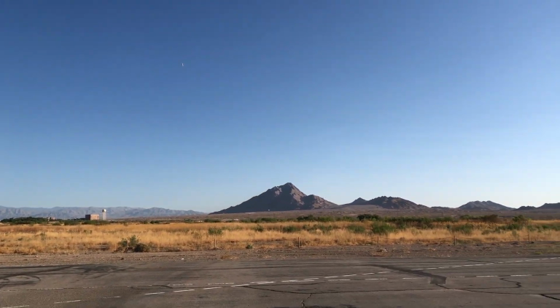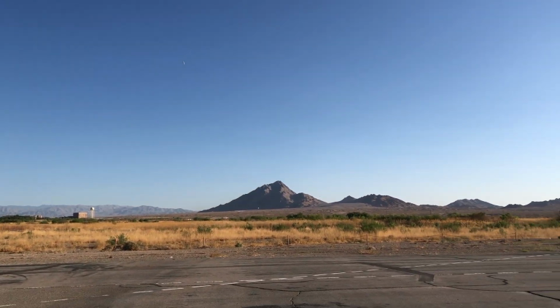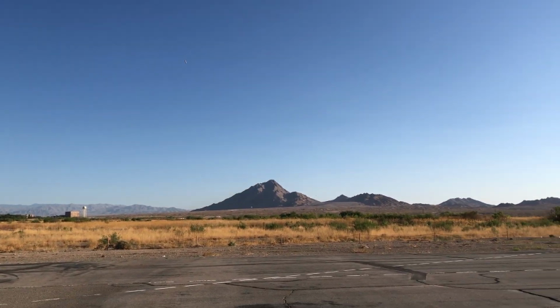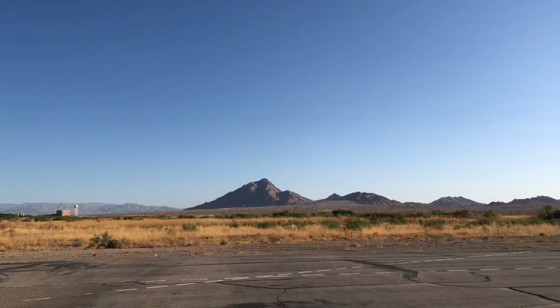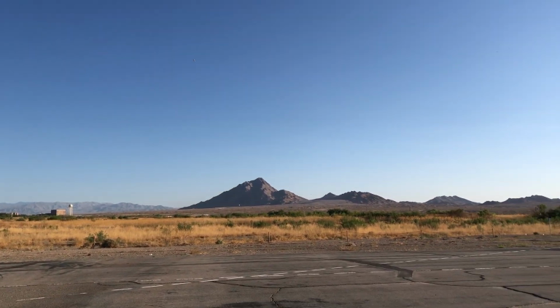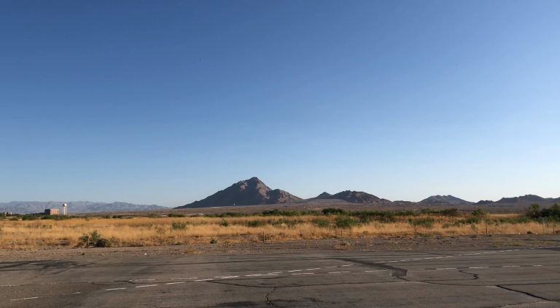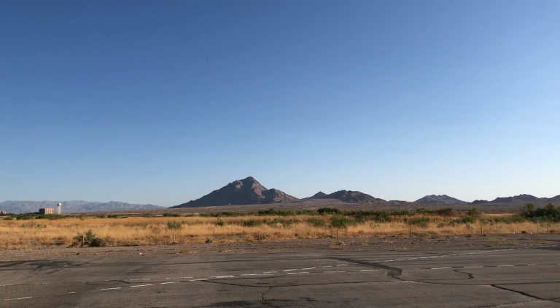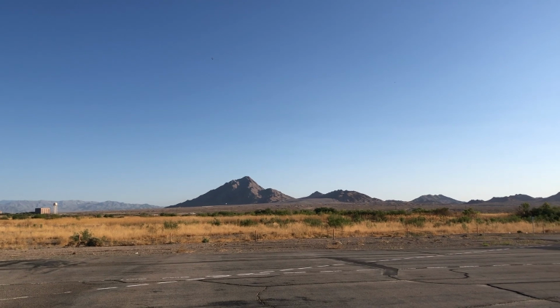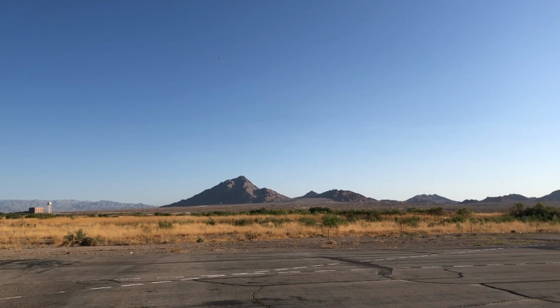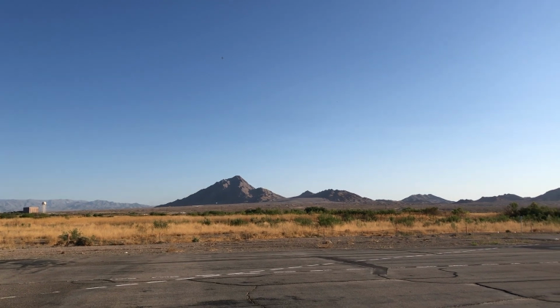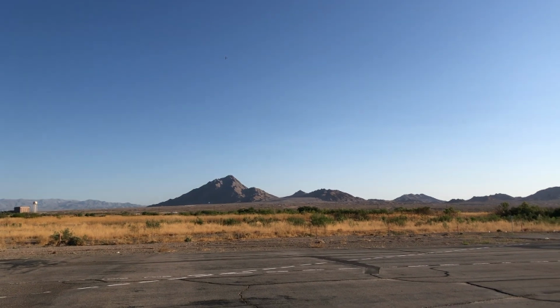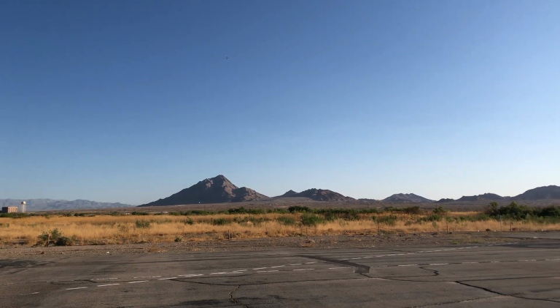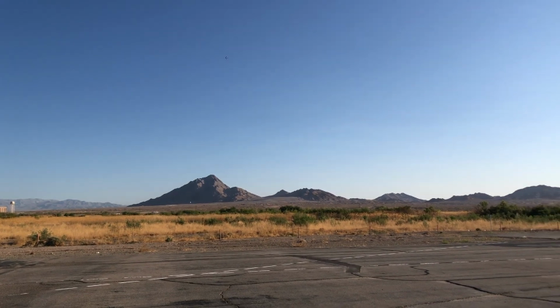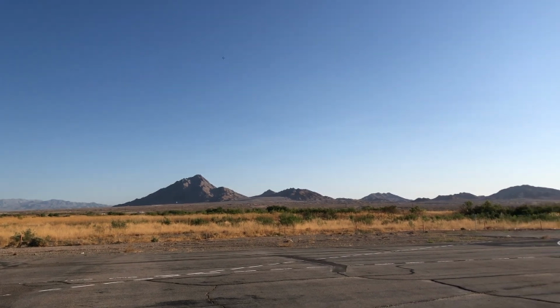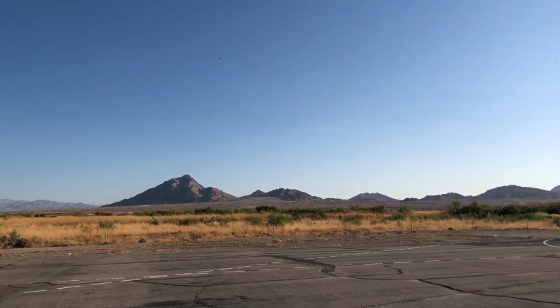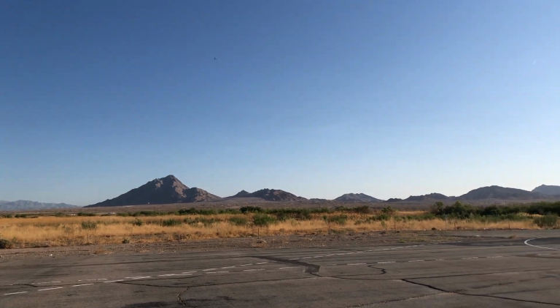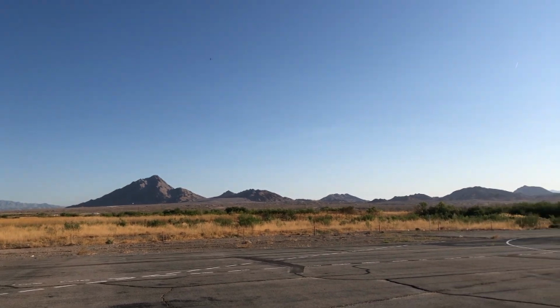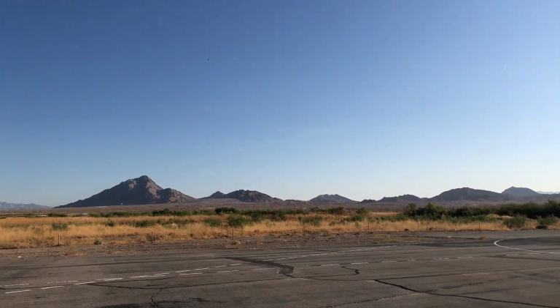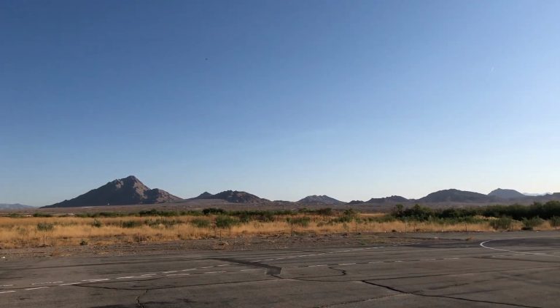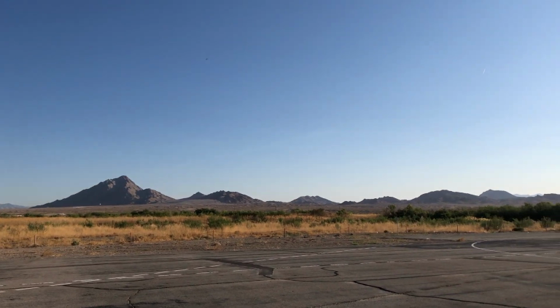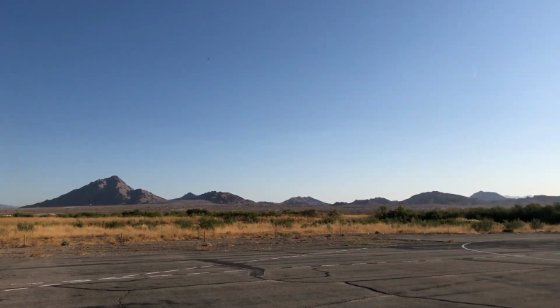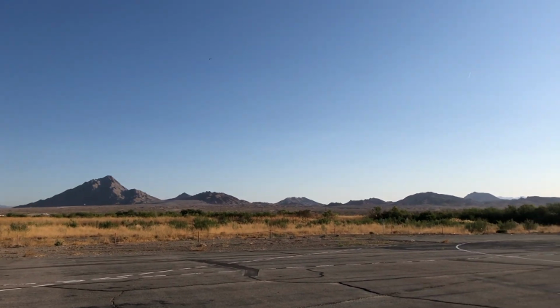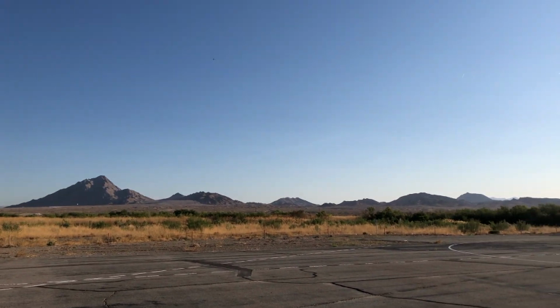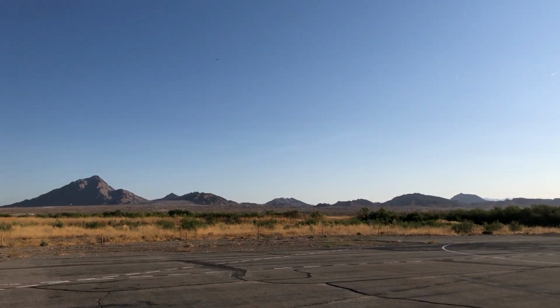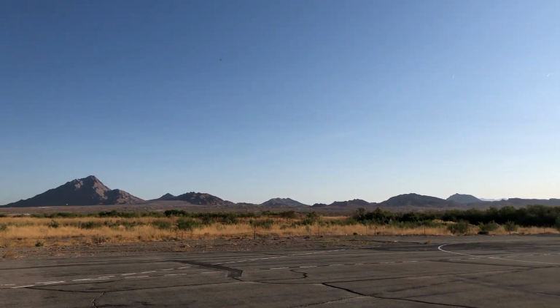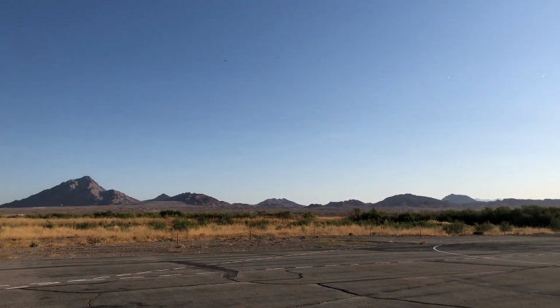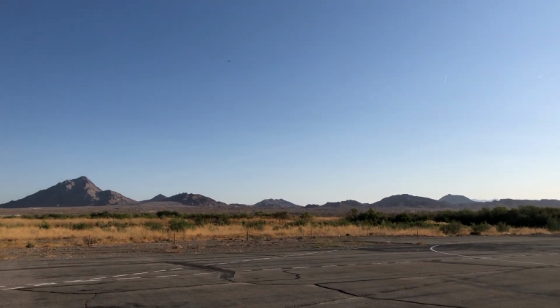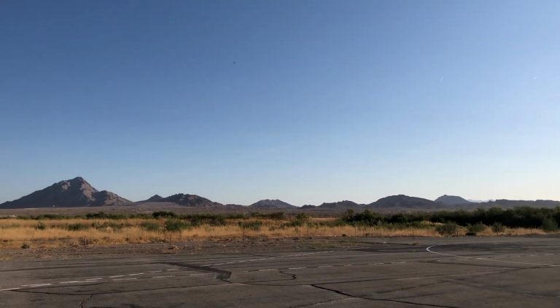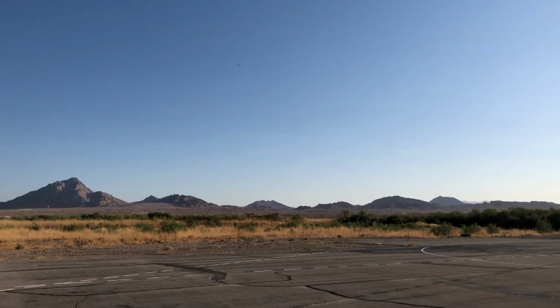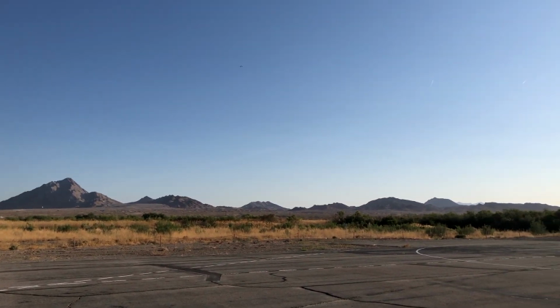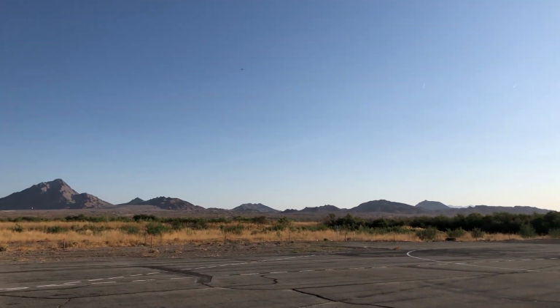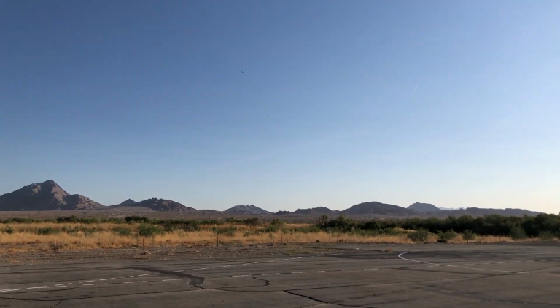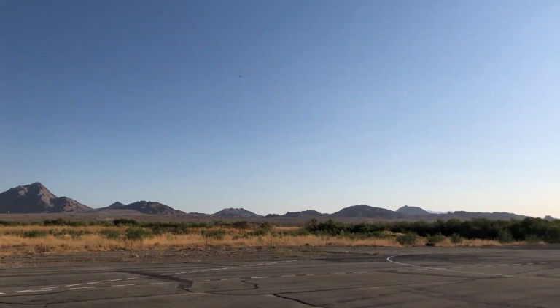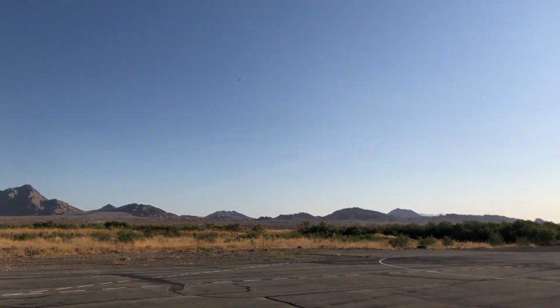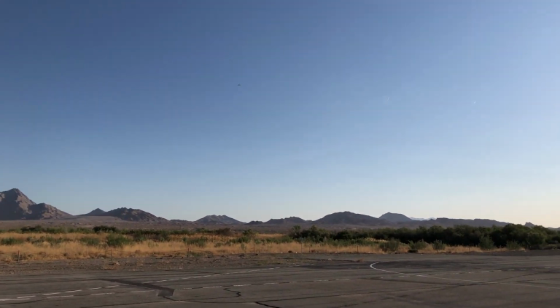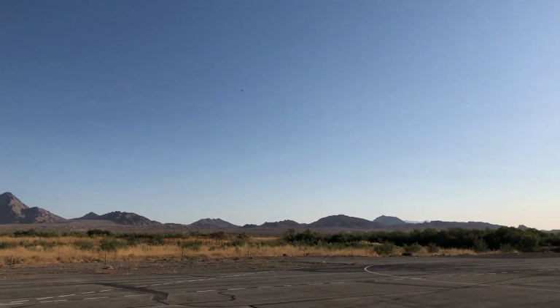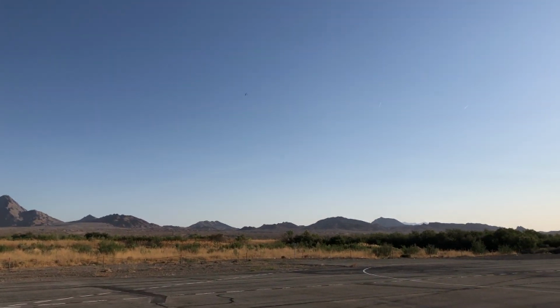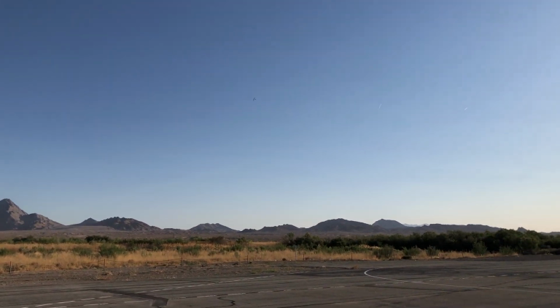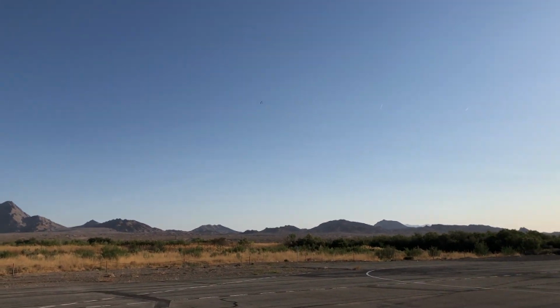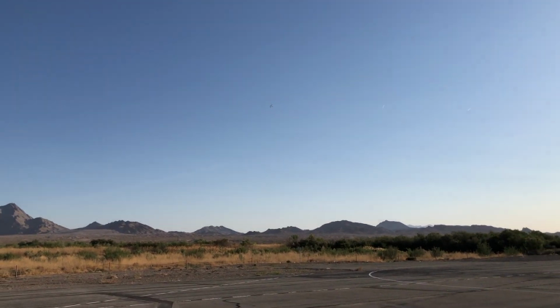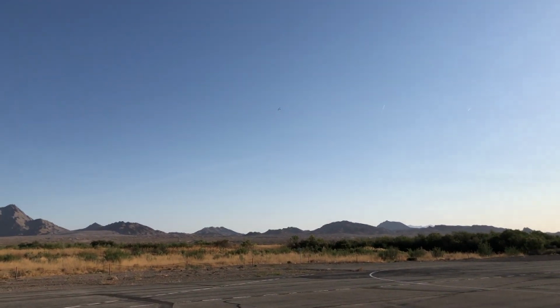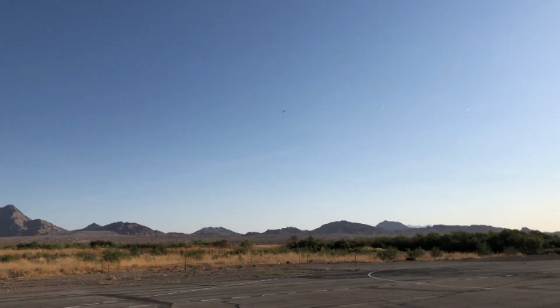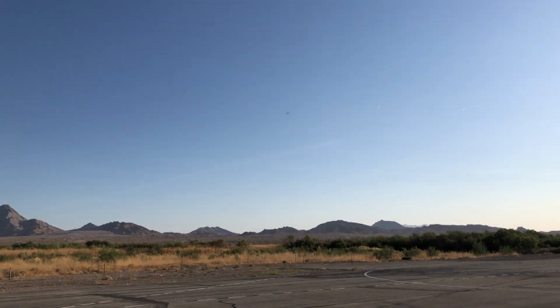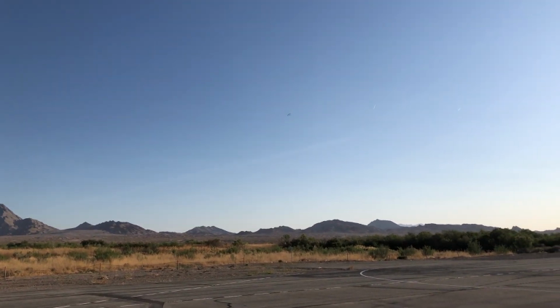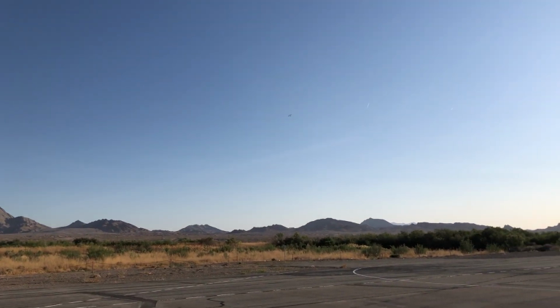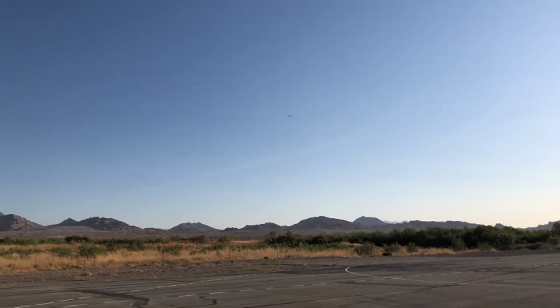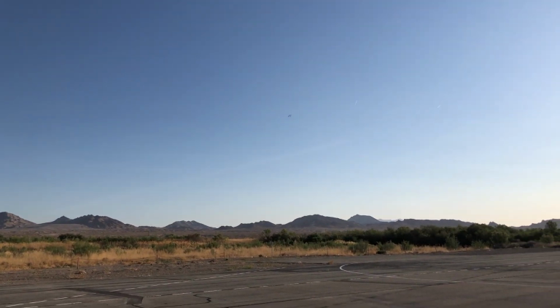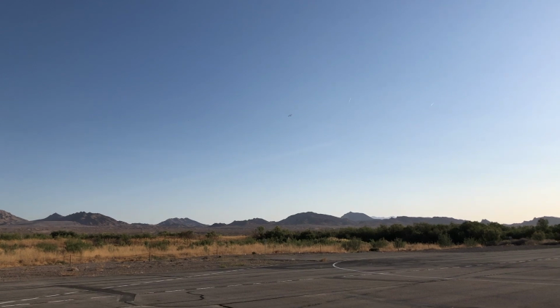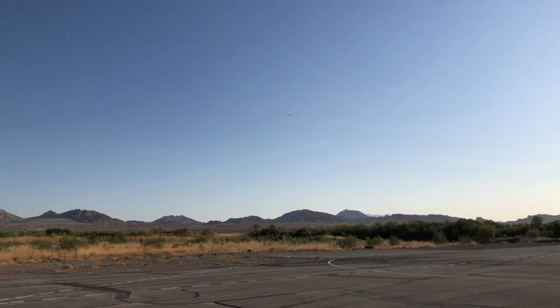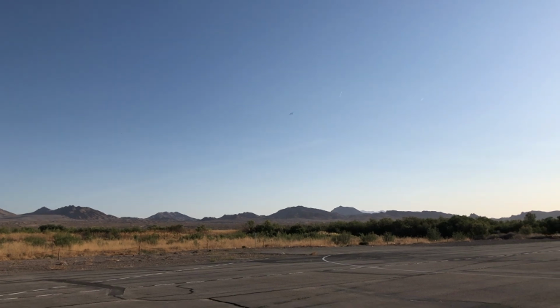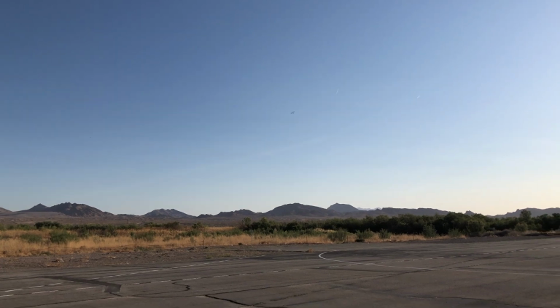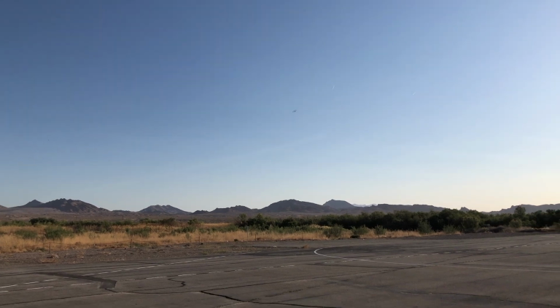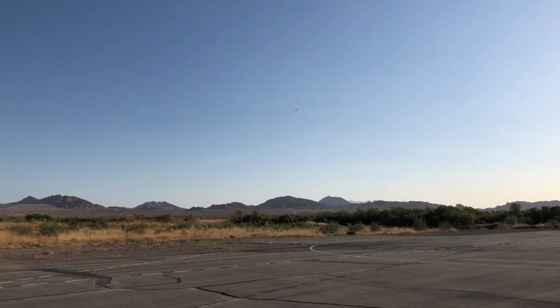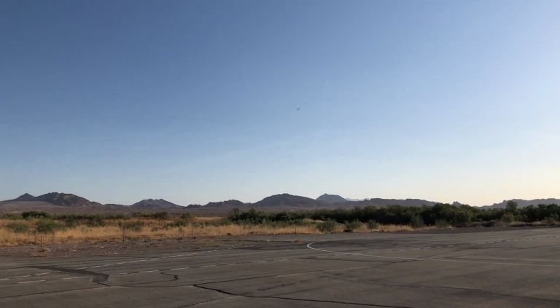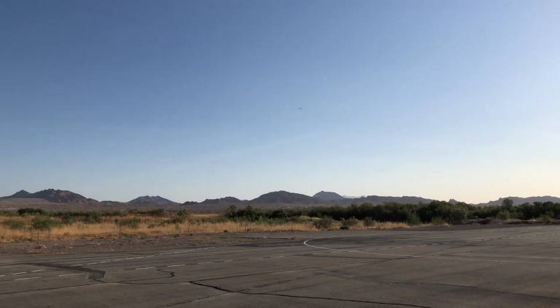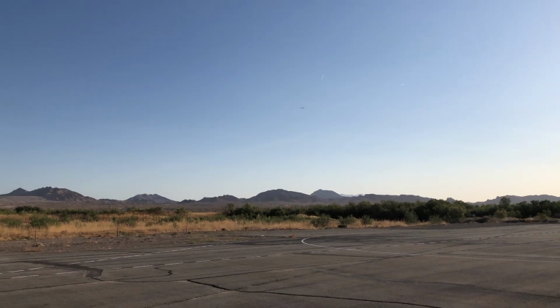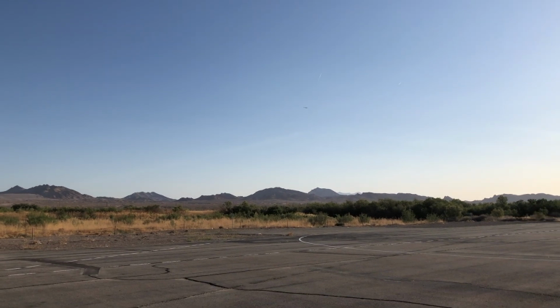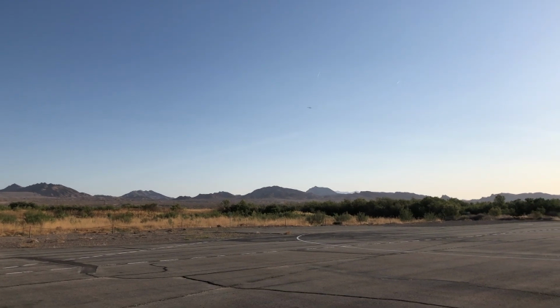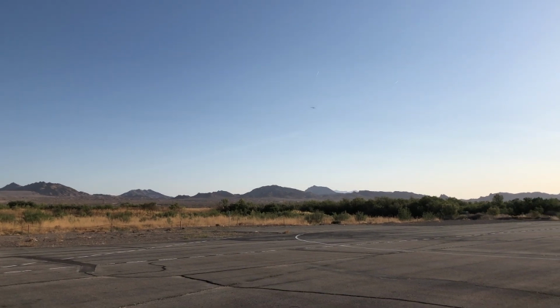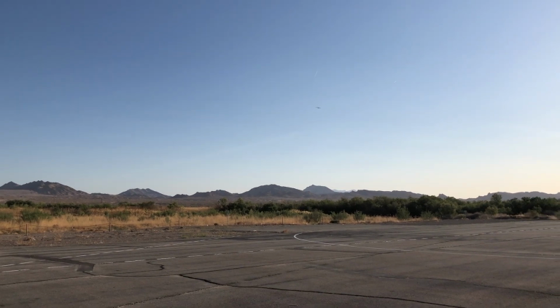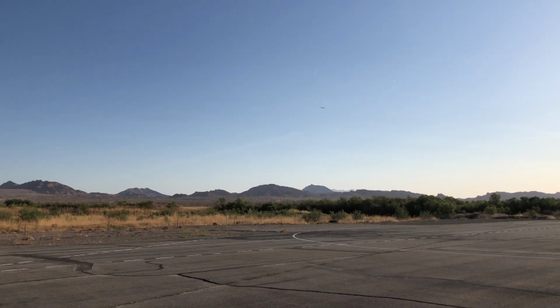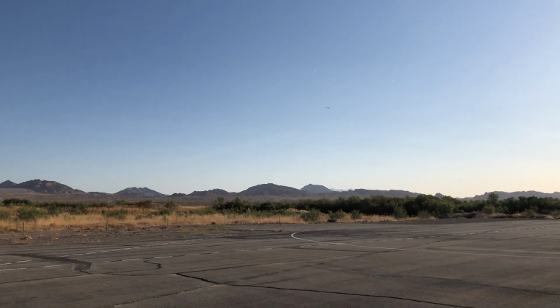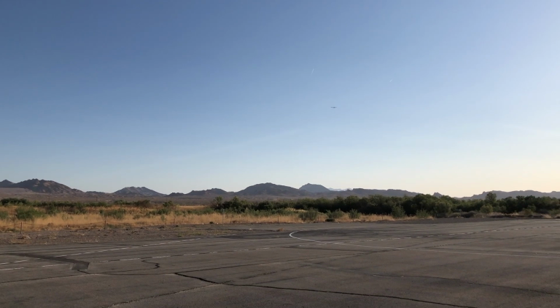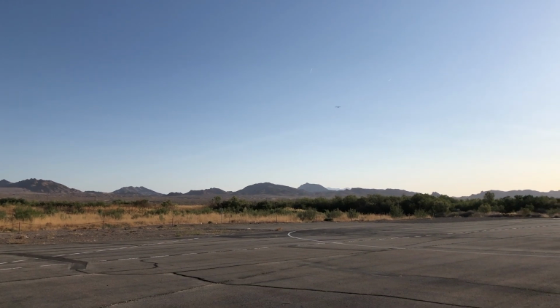So lots of different options there. Thank you guys so much for watching this video and we will see you guys in the next build.